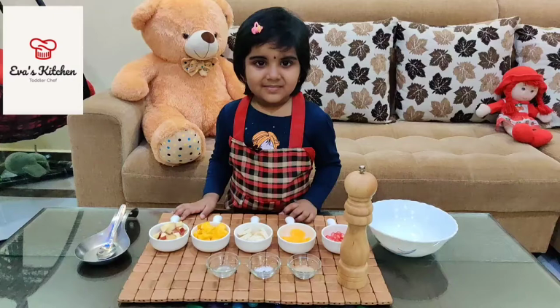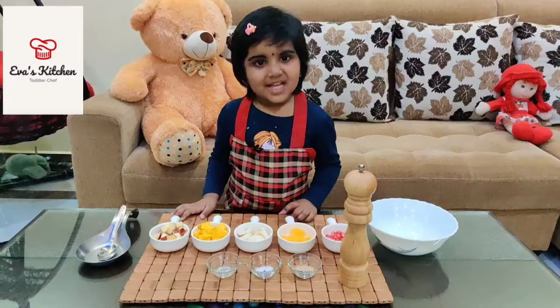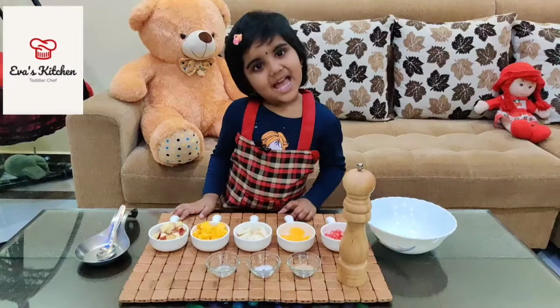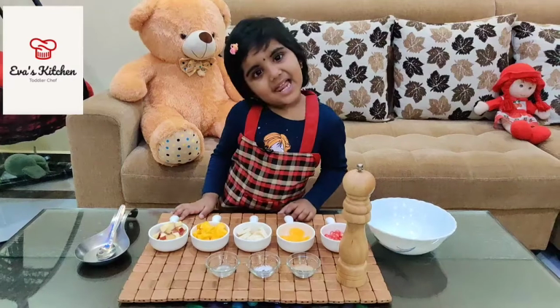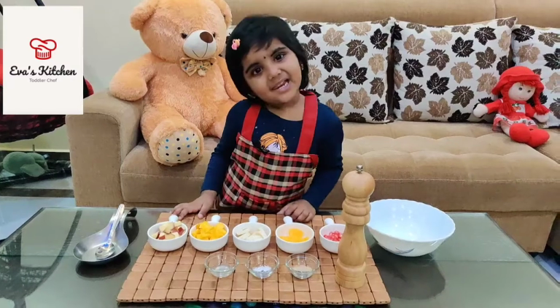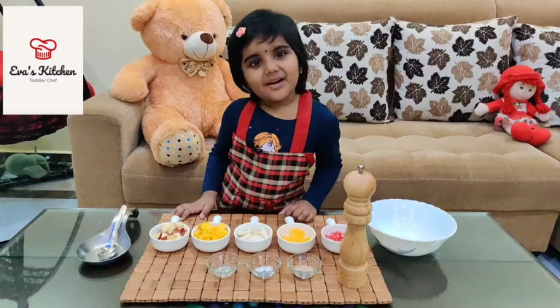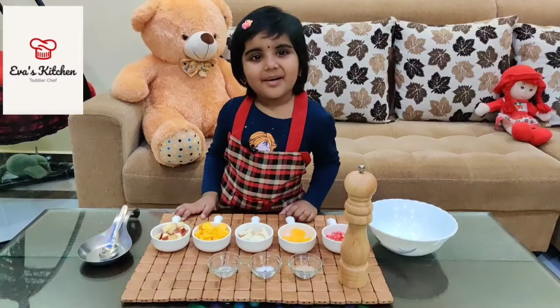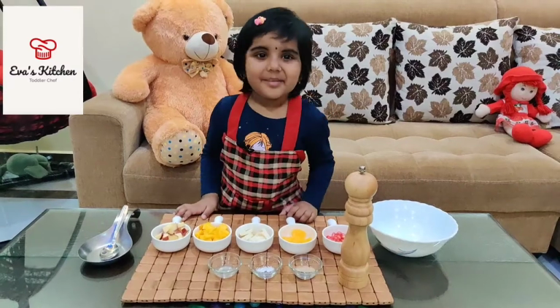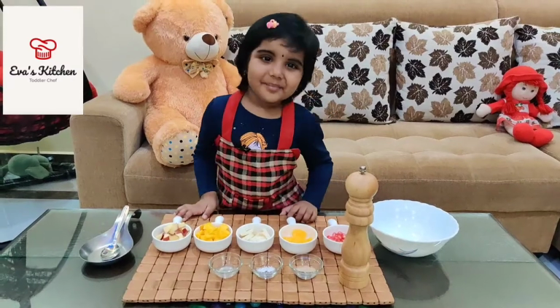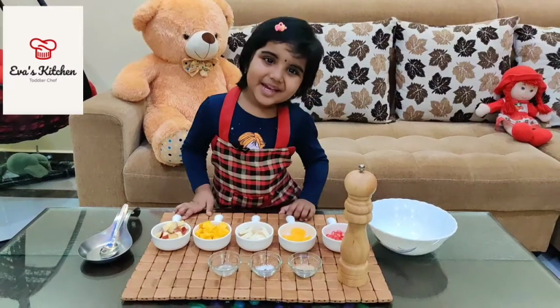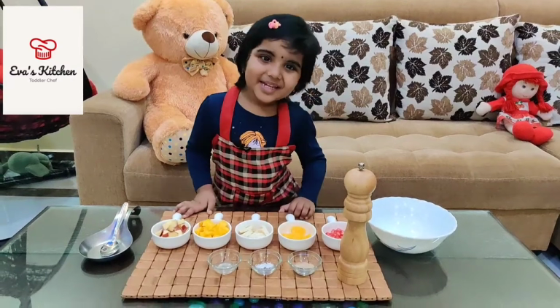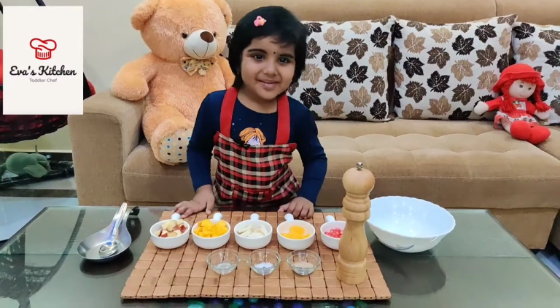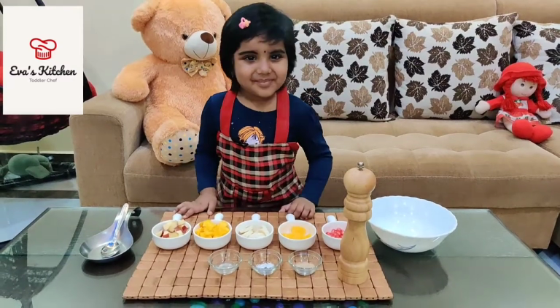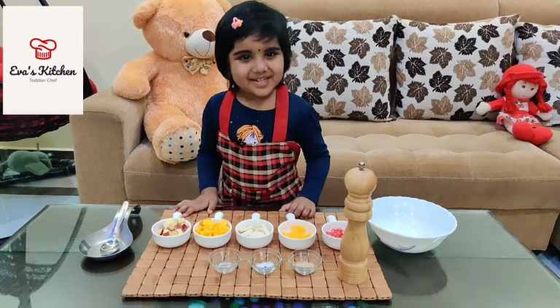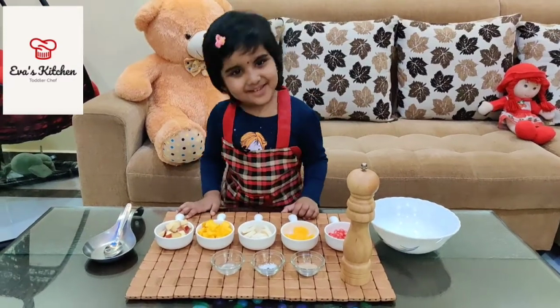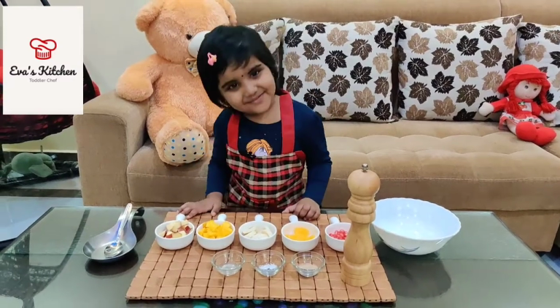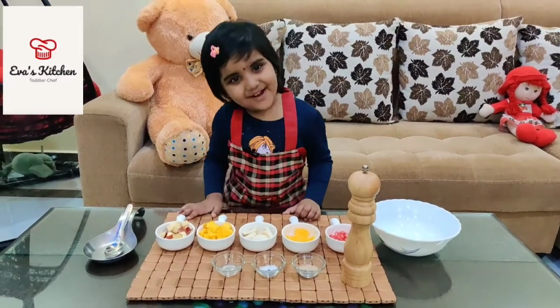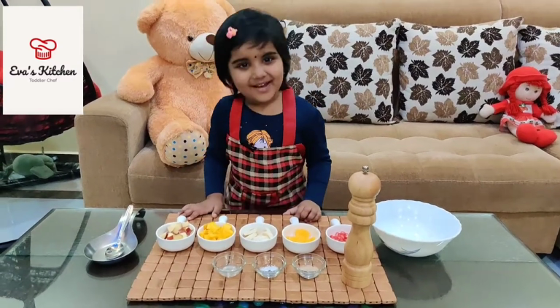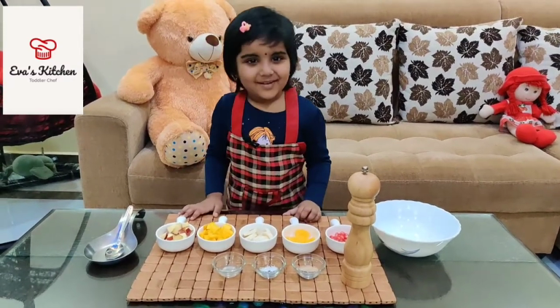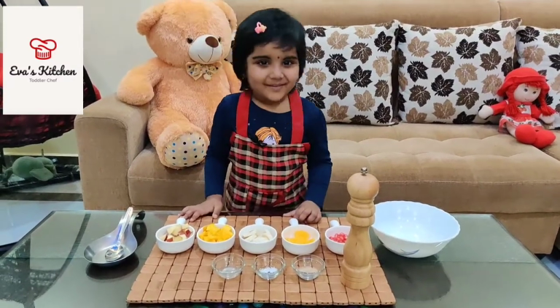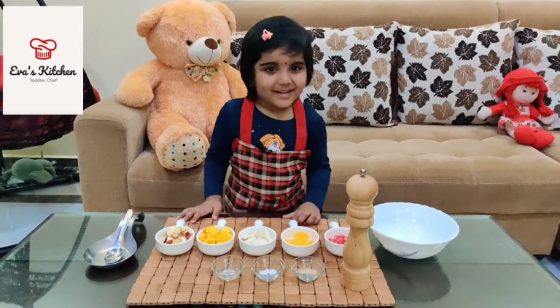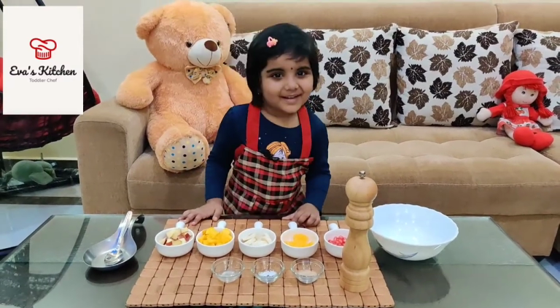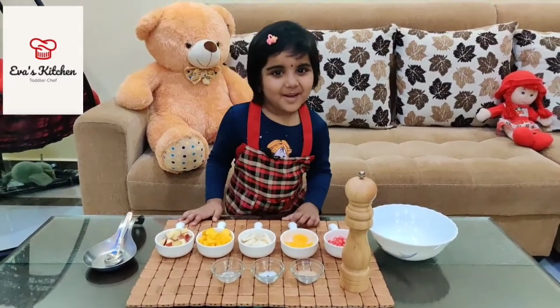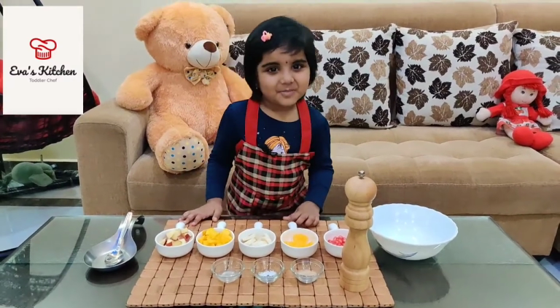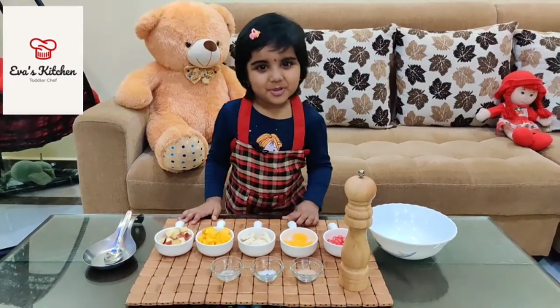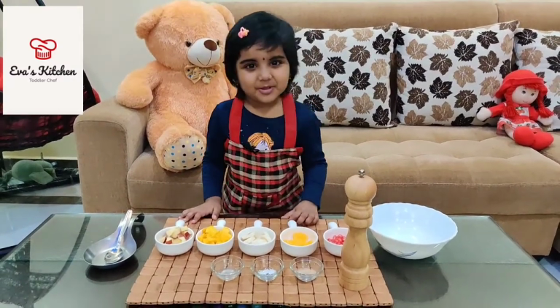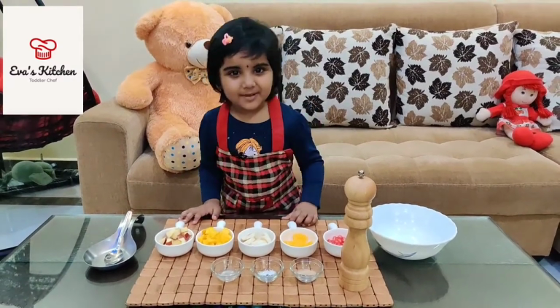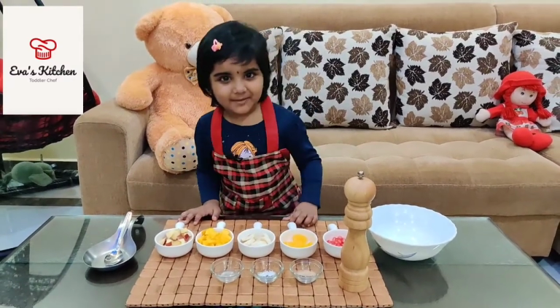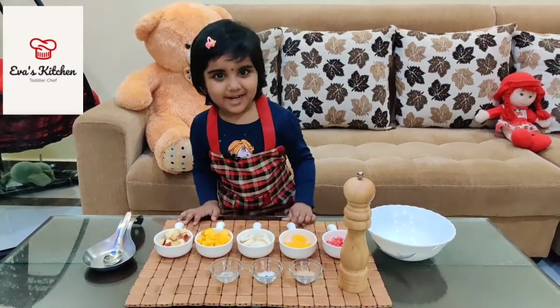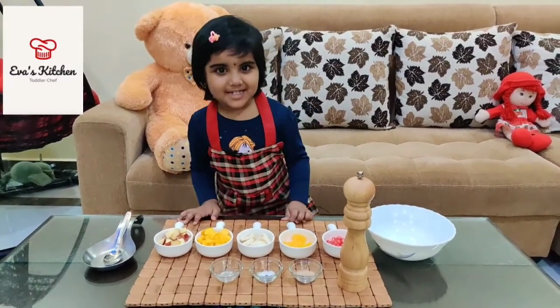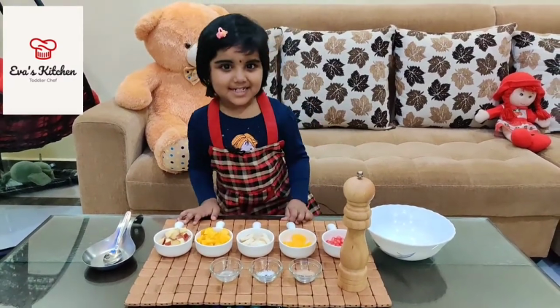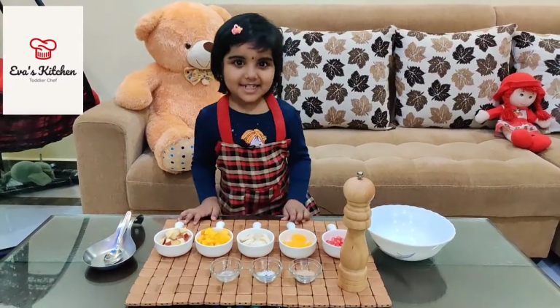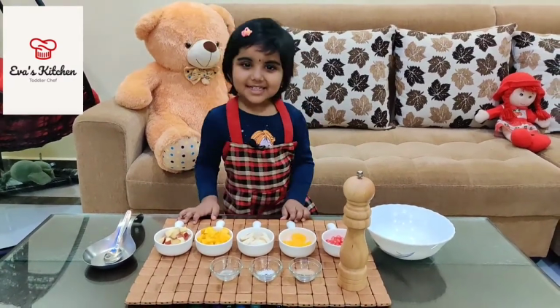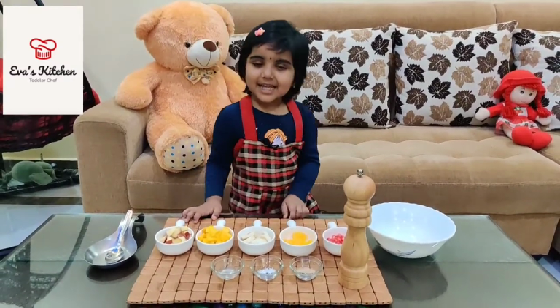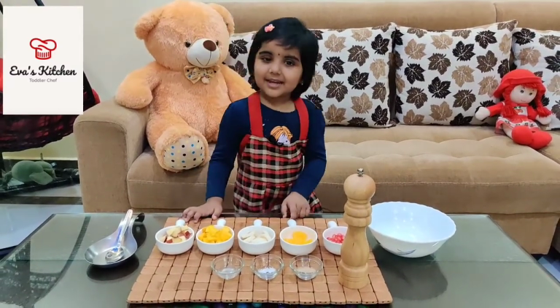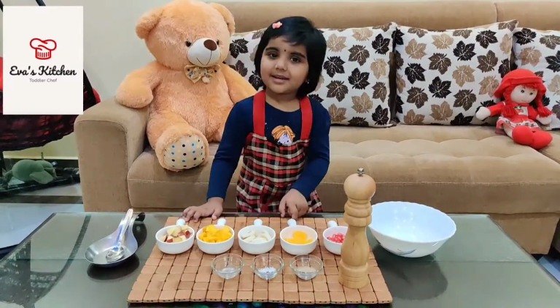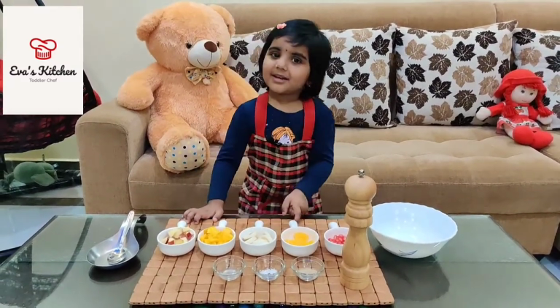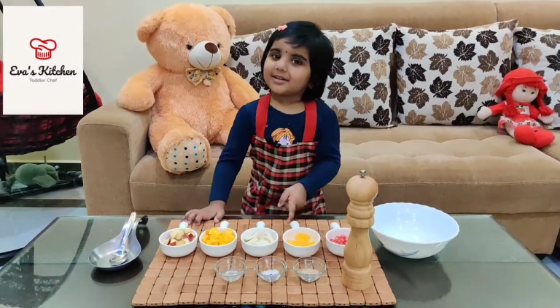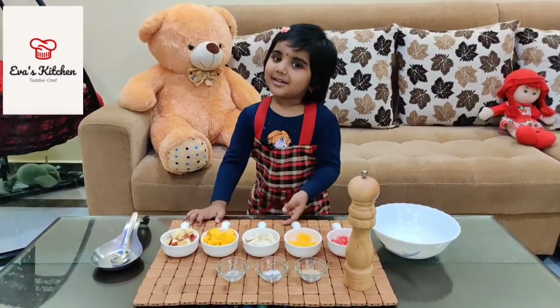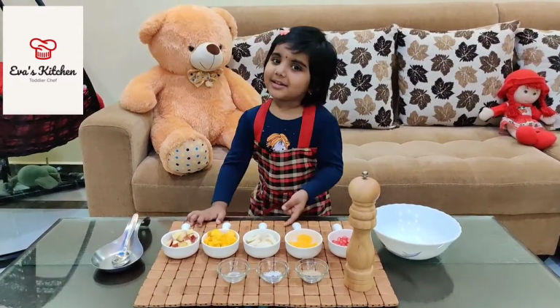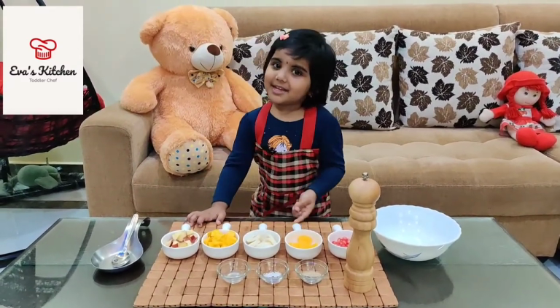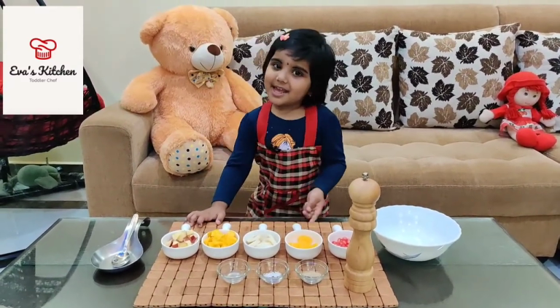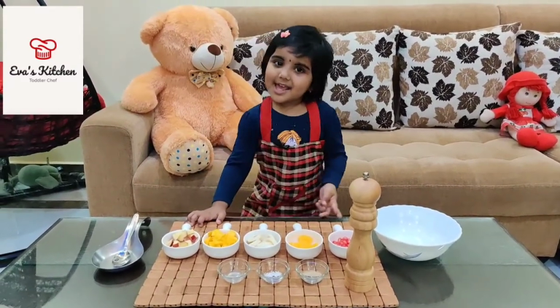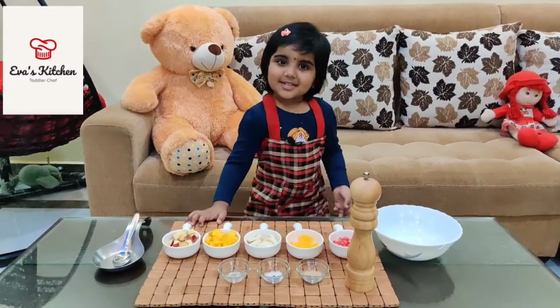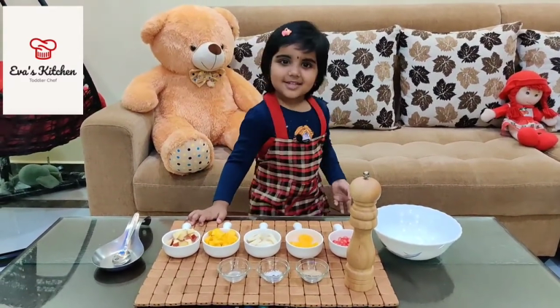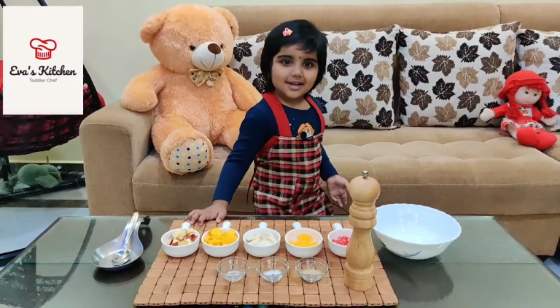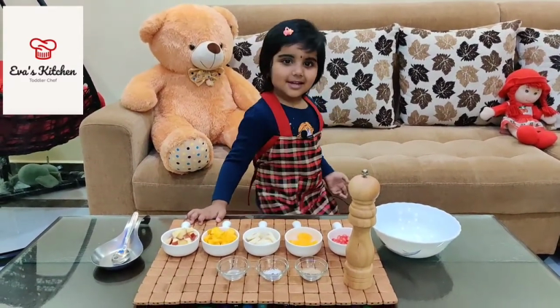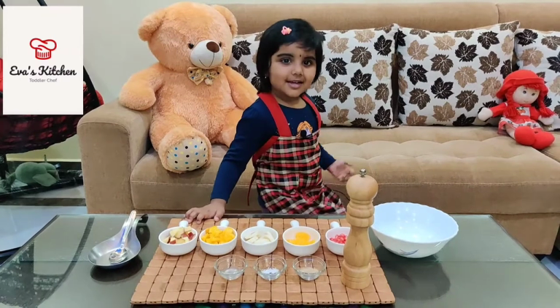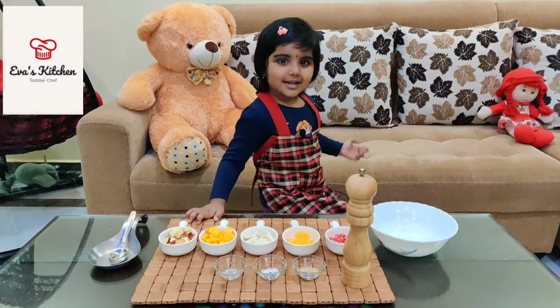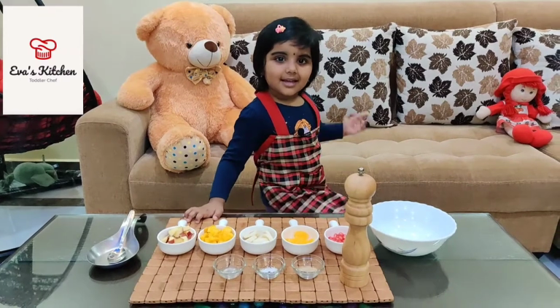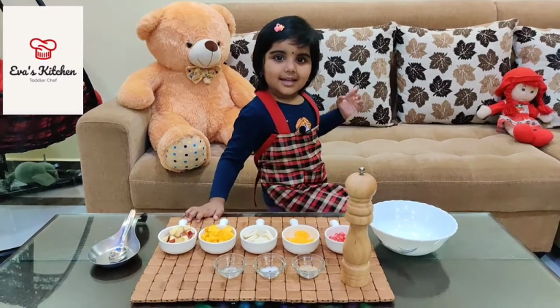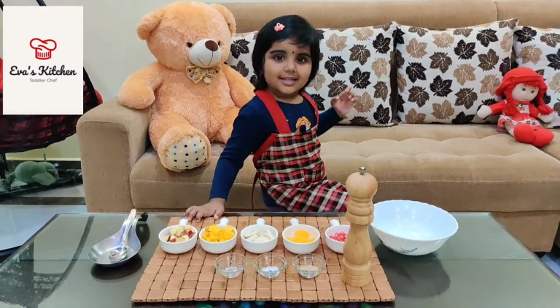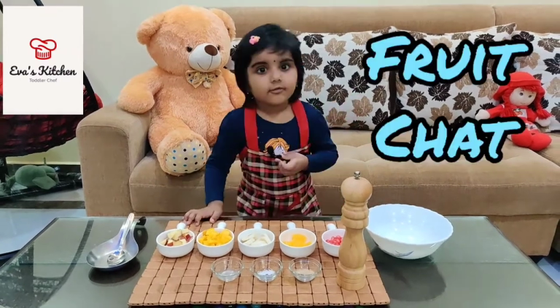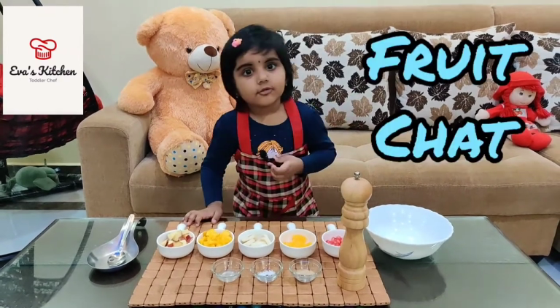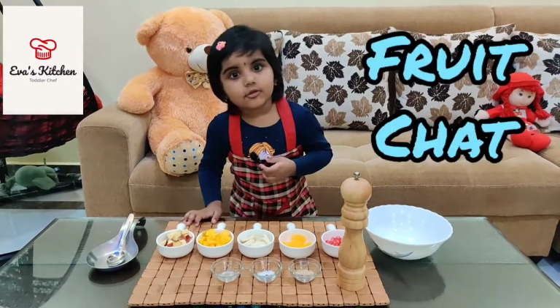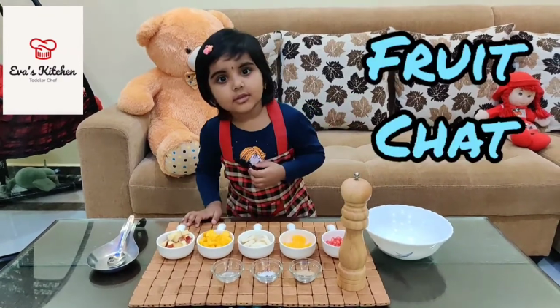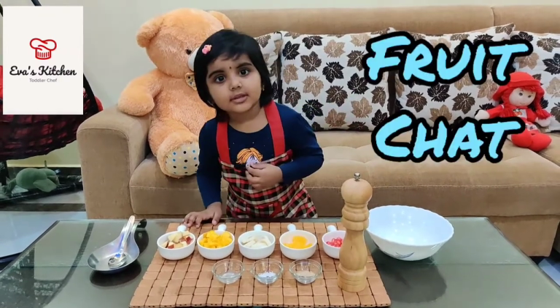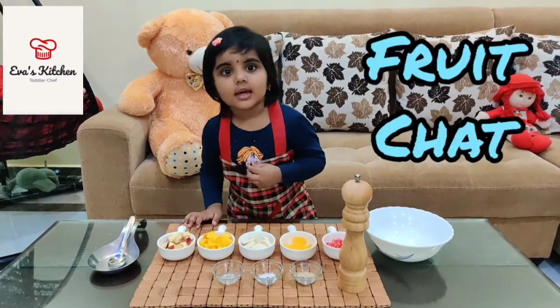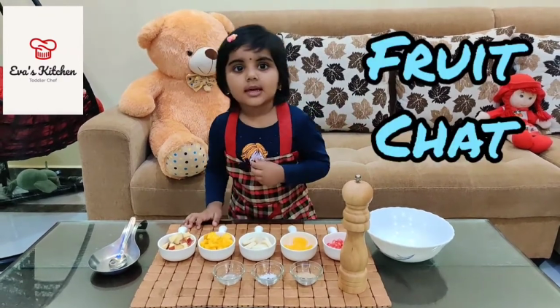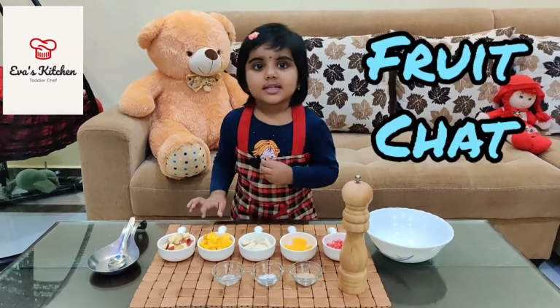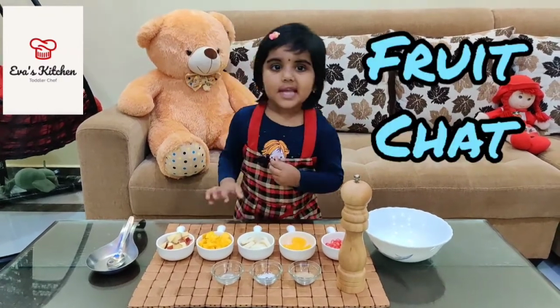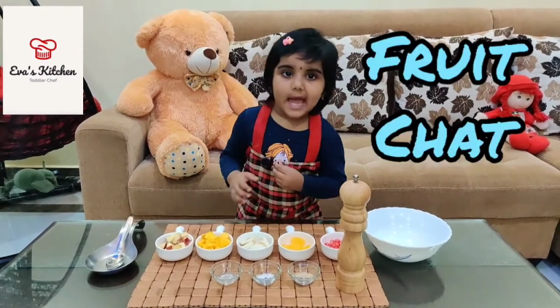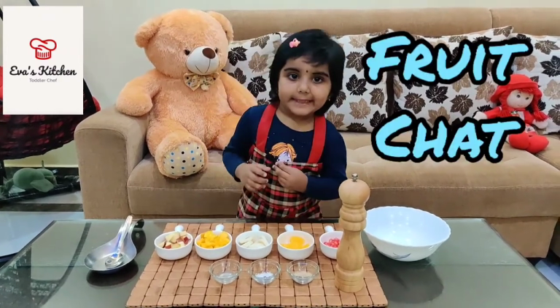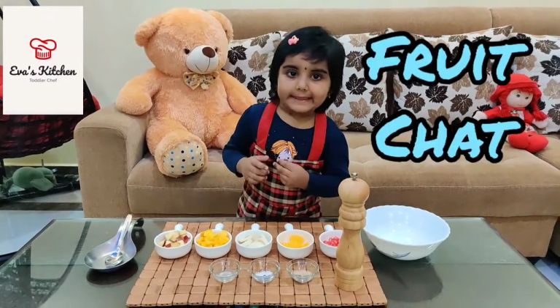Hello, my name is Shiva. Welcome to Viva's Kitchen. Today I am sharing fruit chaat.